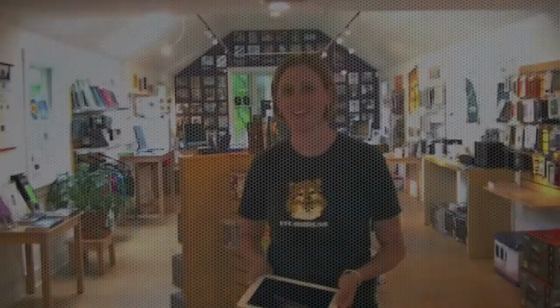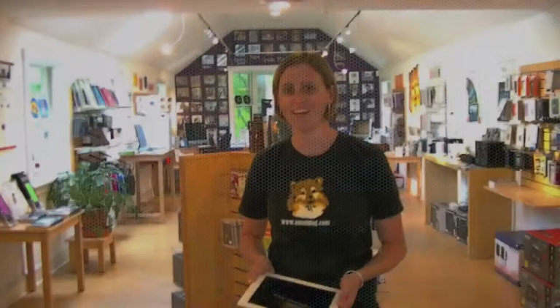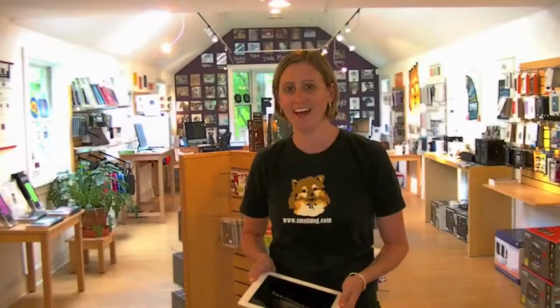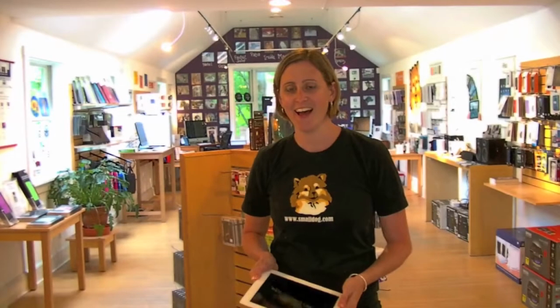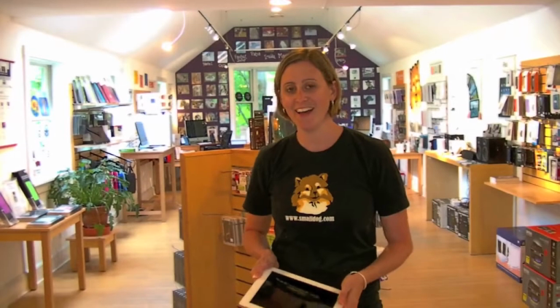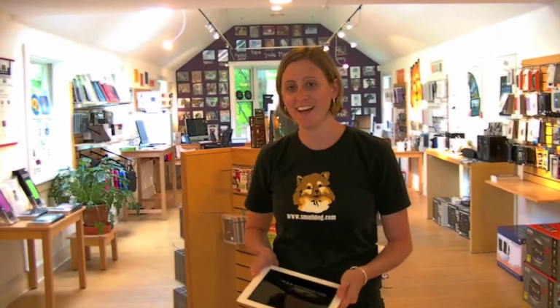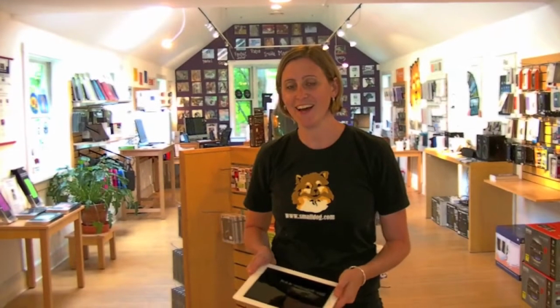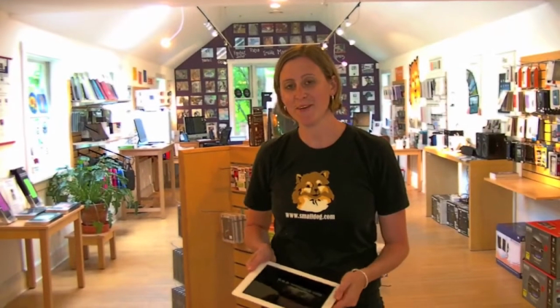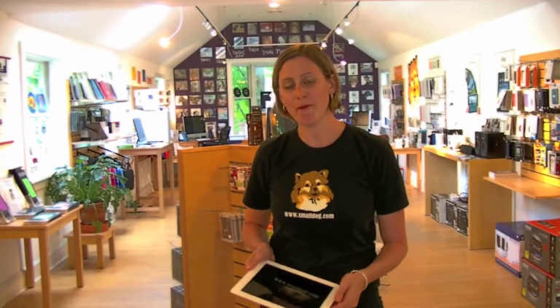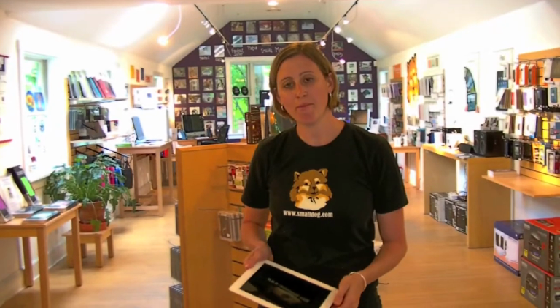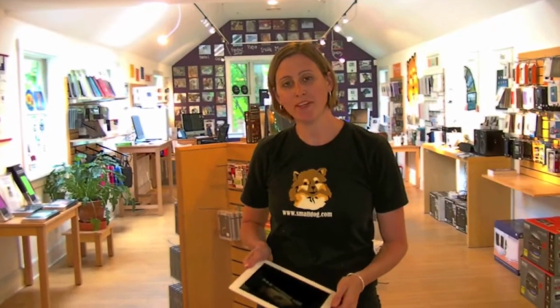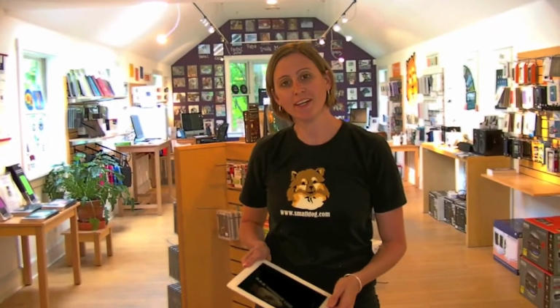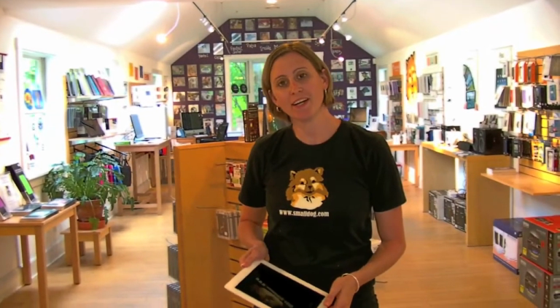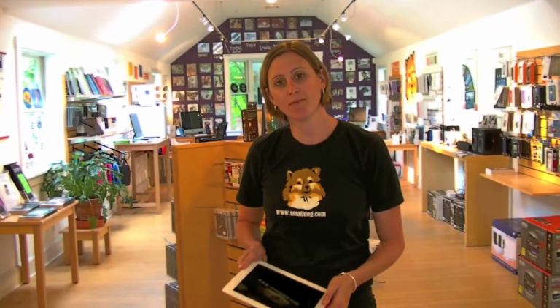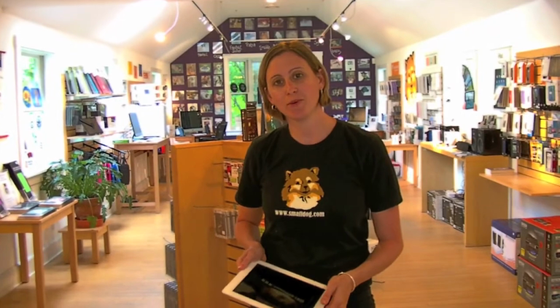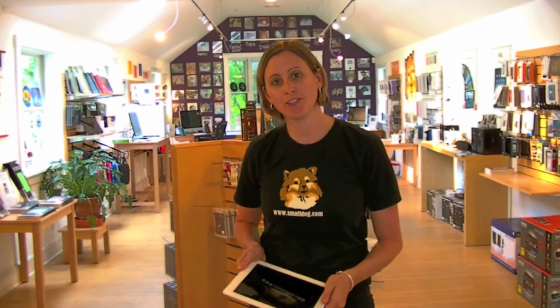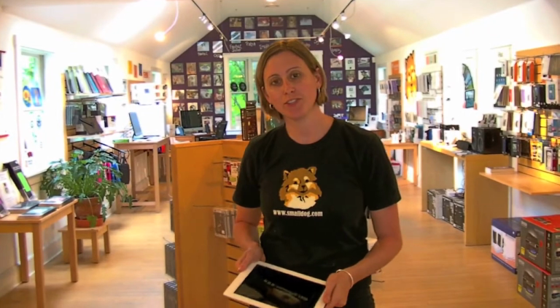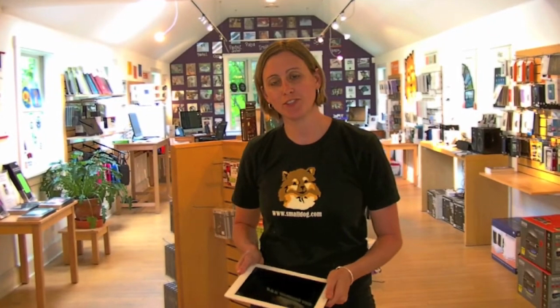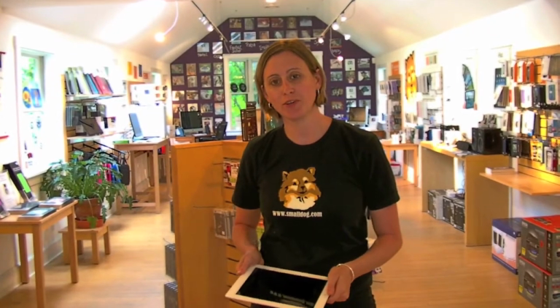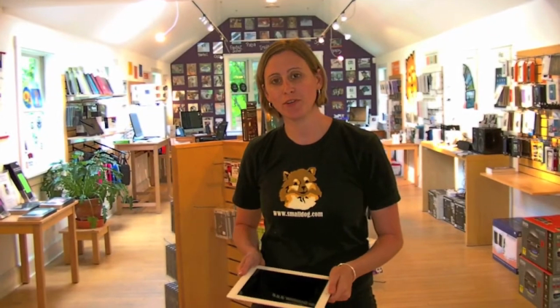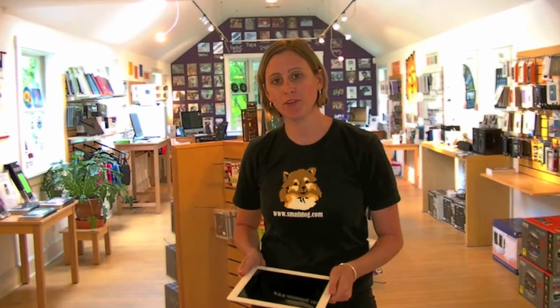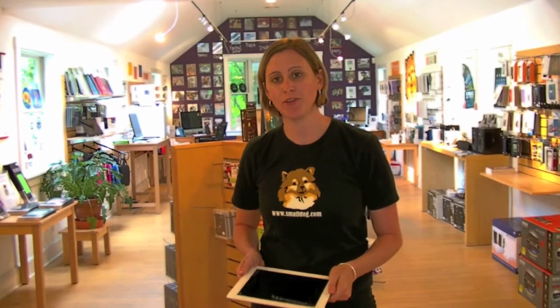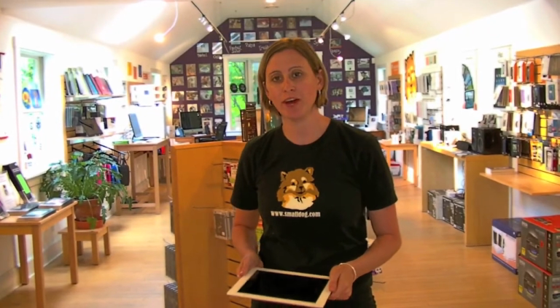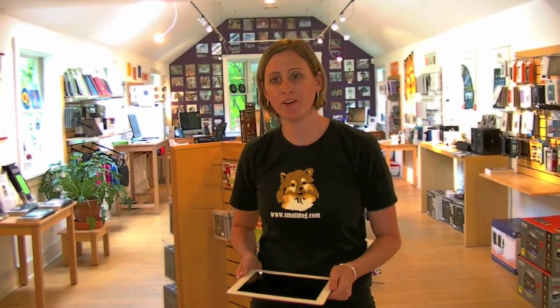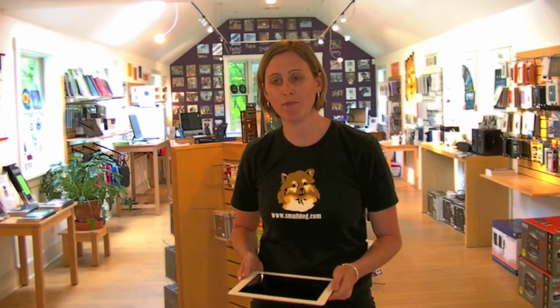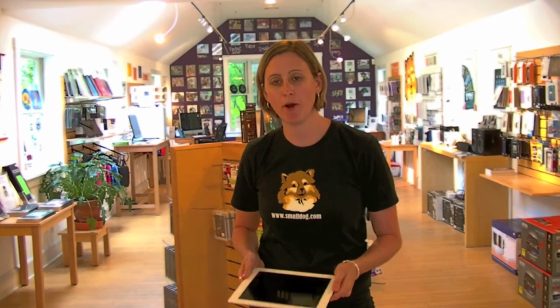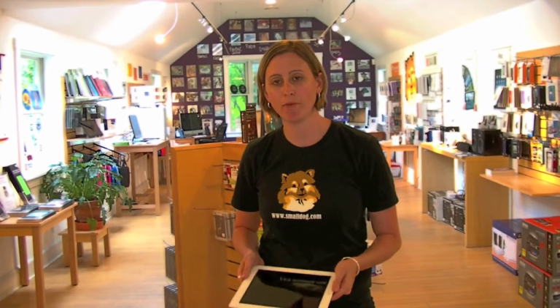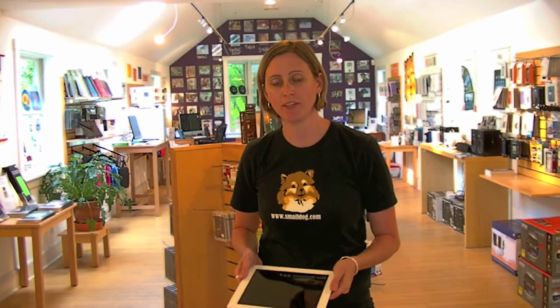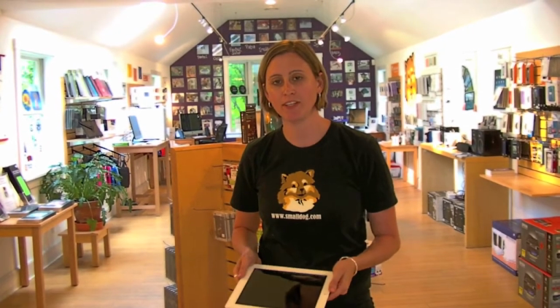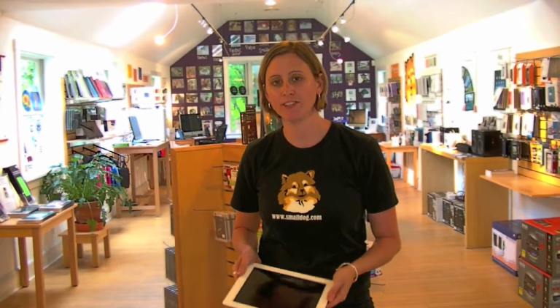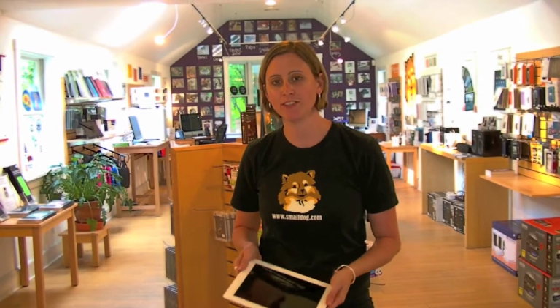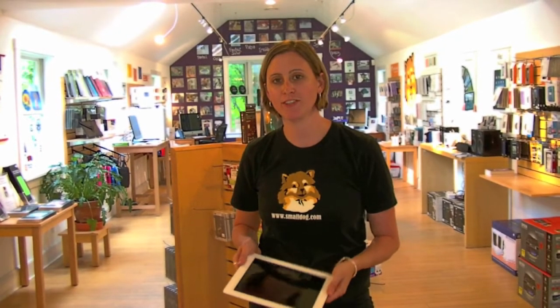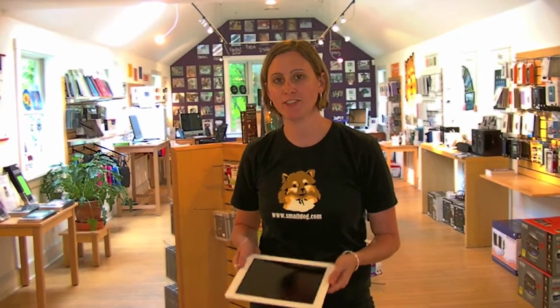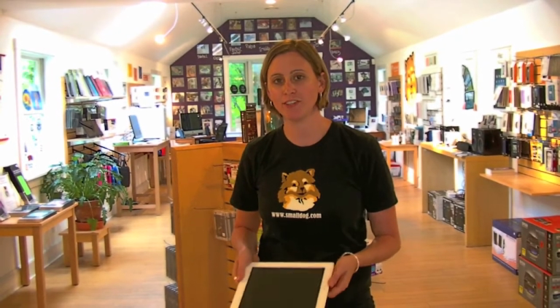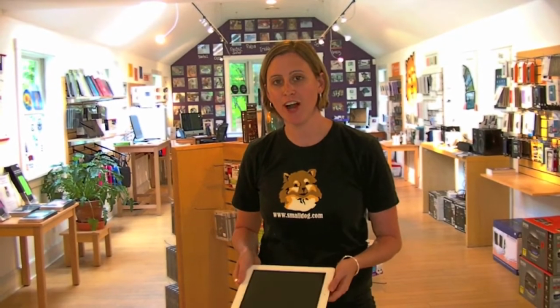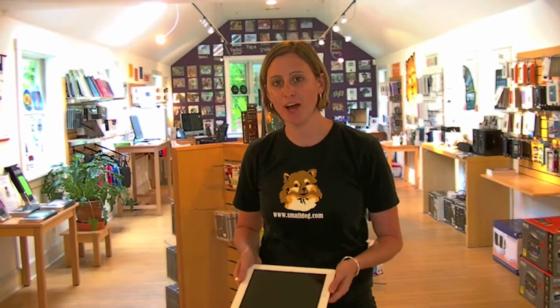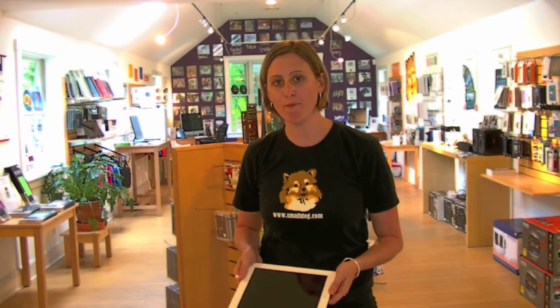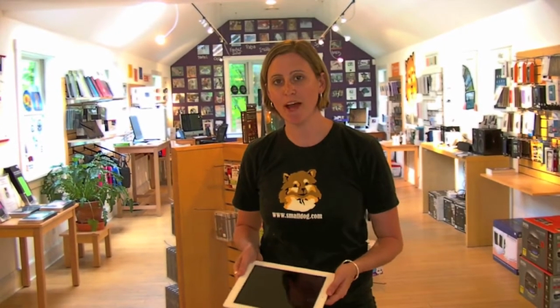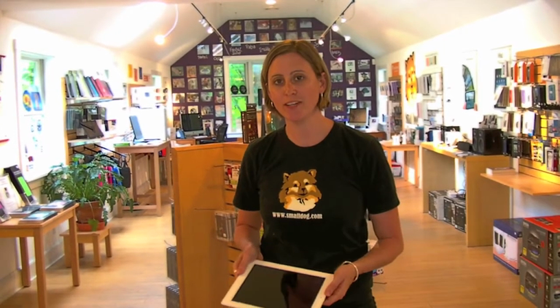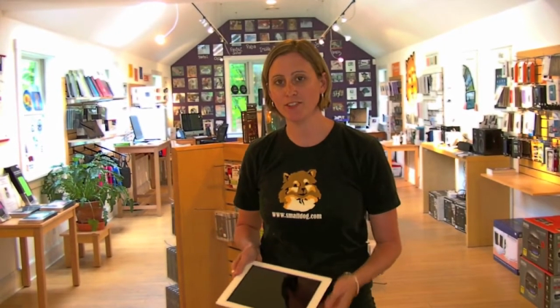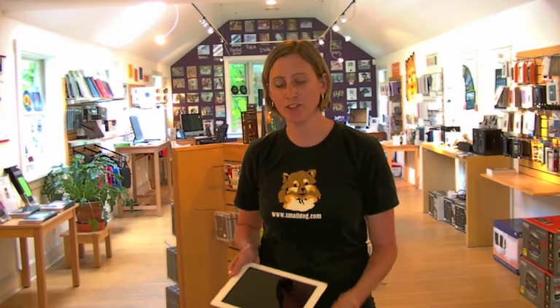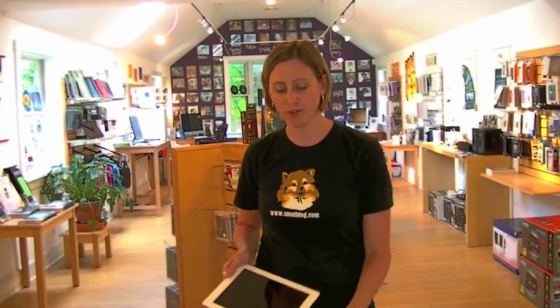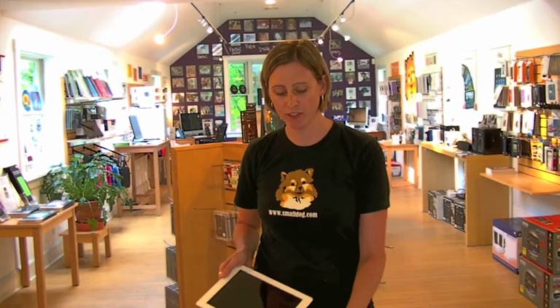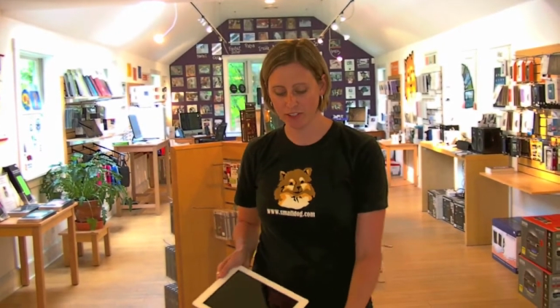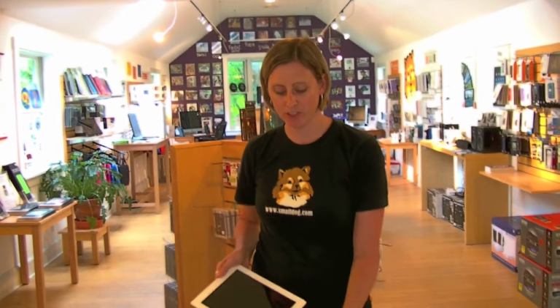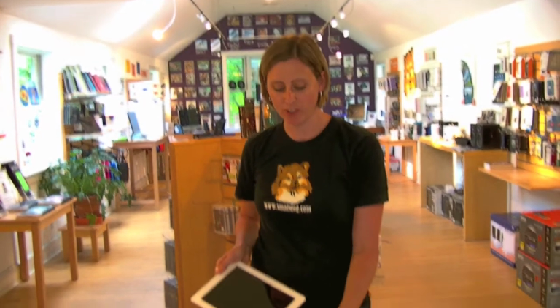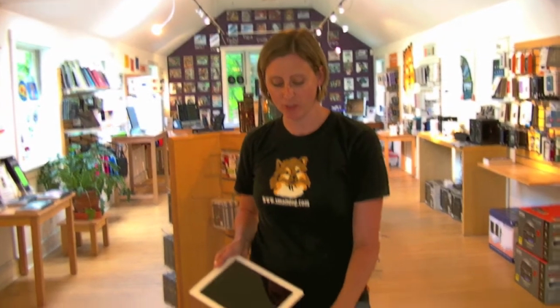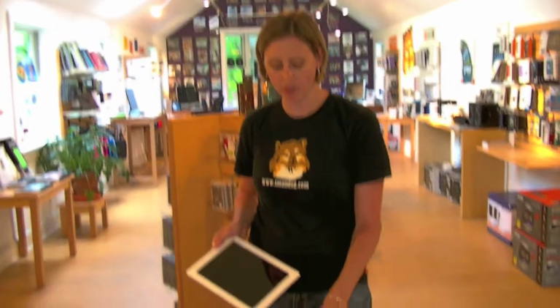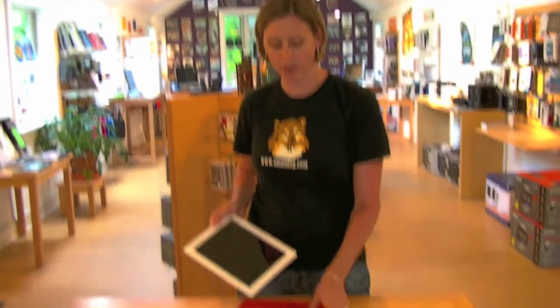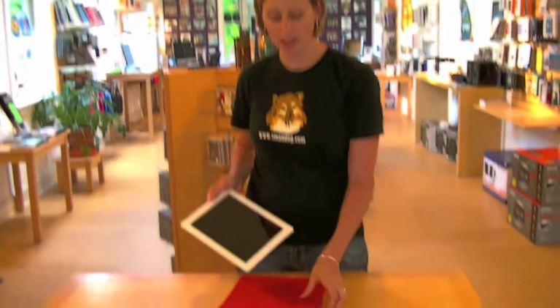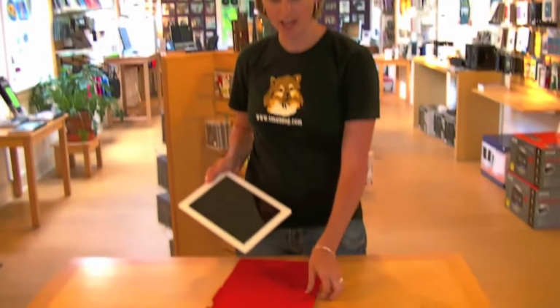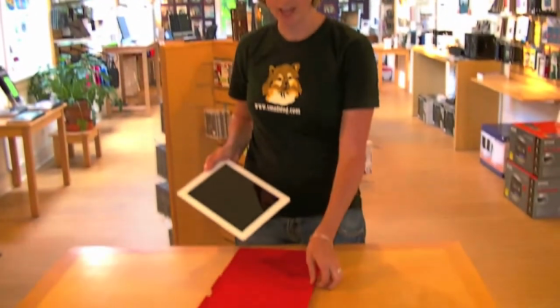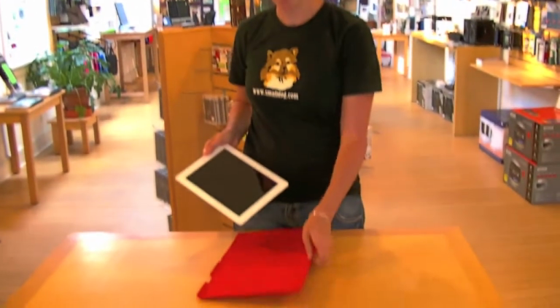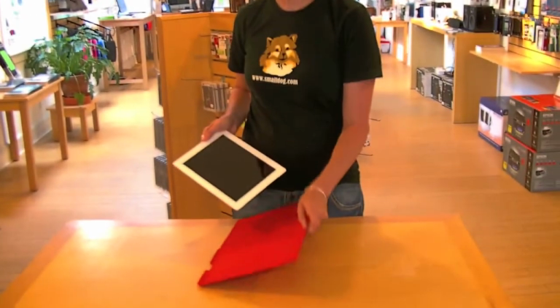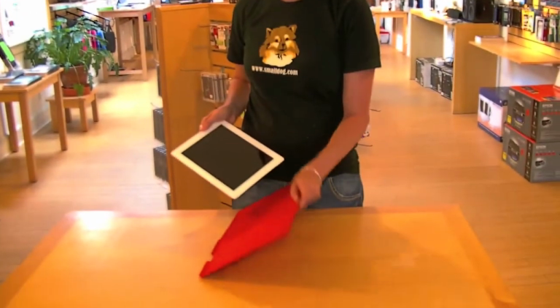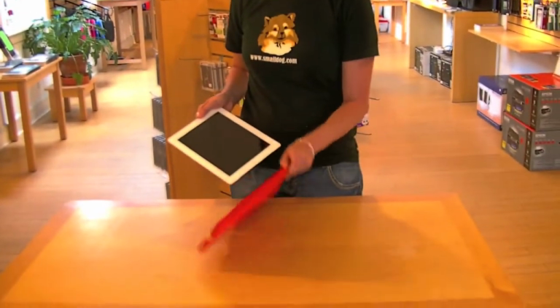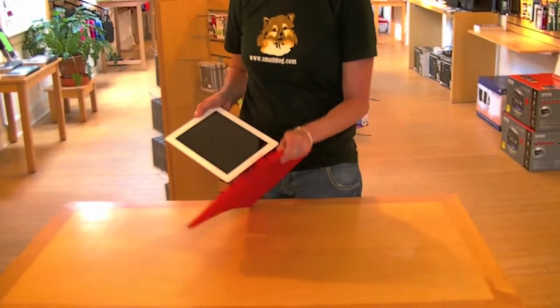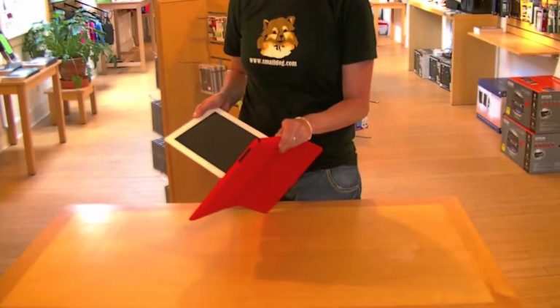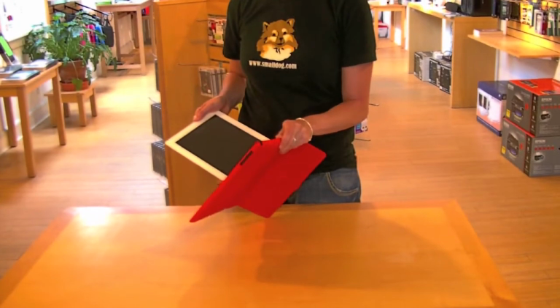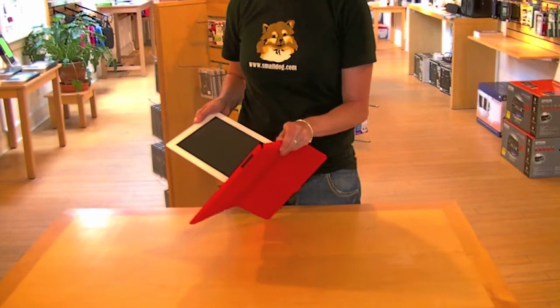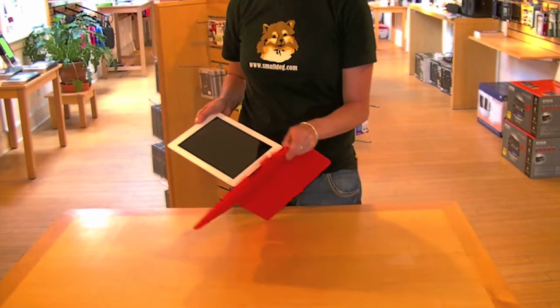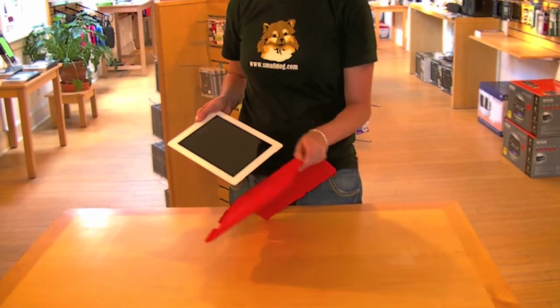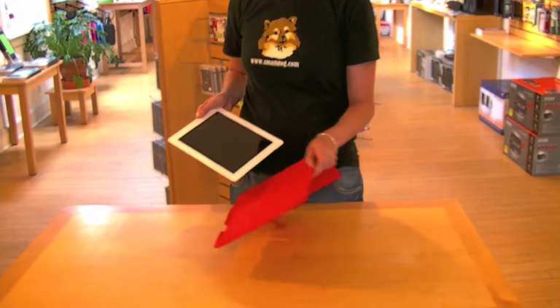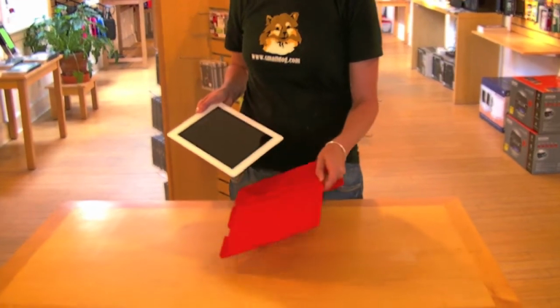Hi, I am Emily and I'm going to show you how to properly insert your iPad 2 into your Hammerhead hard shell case.